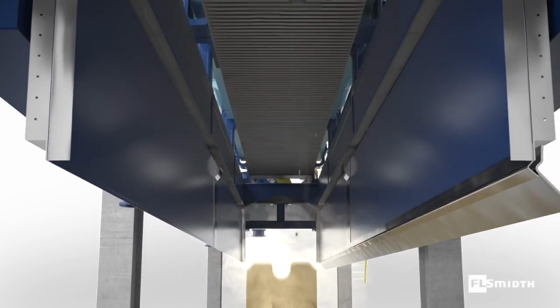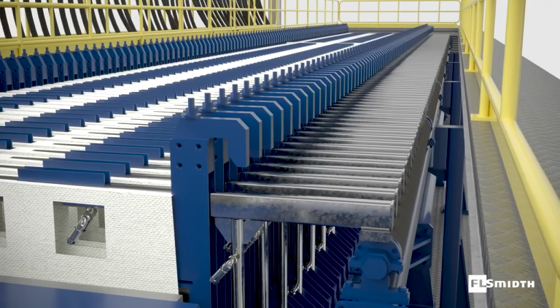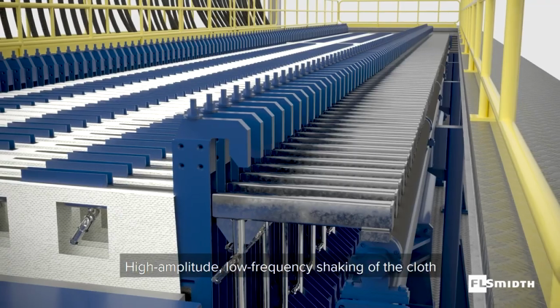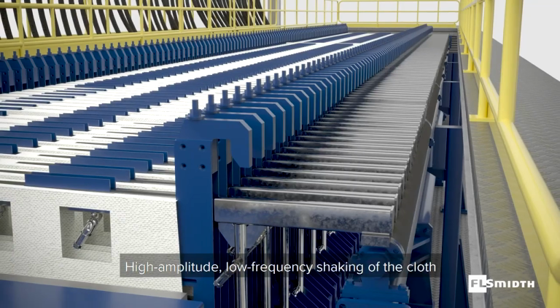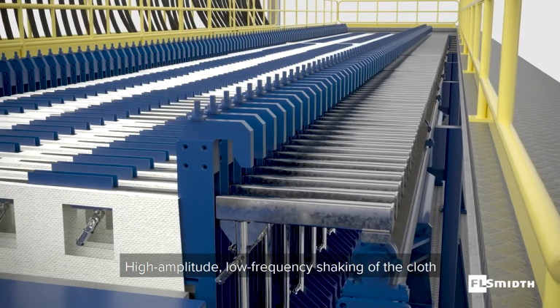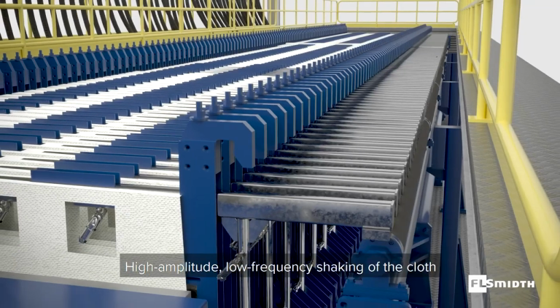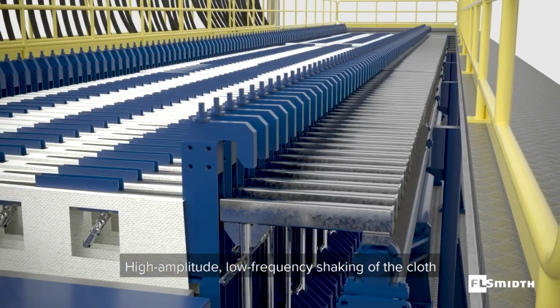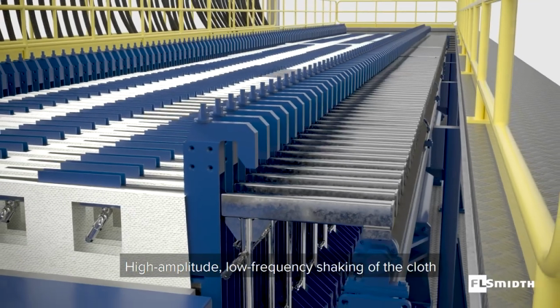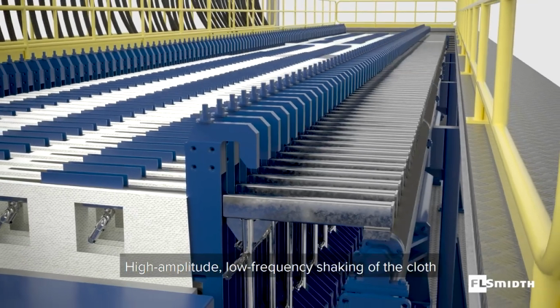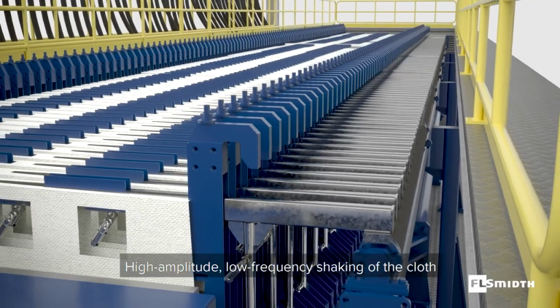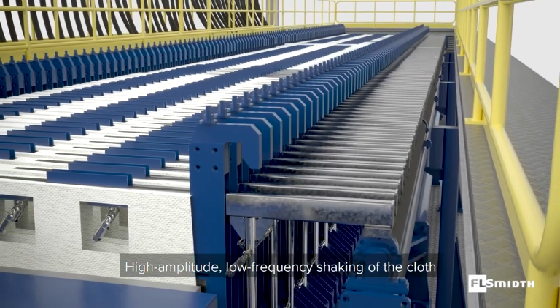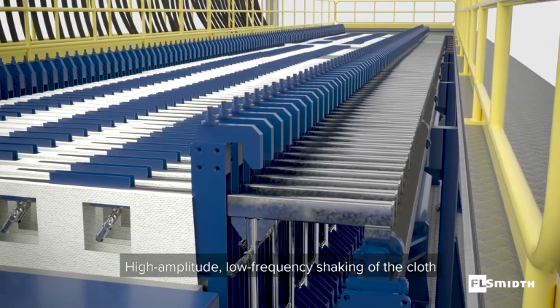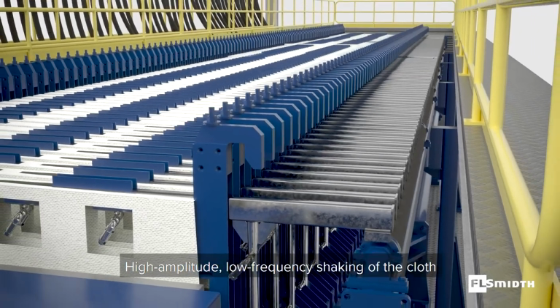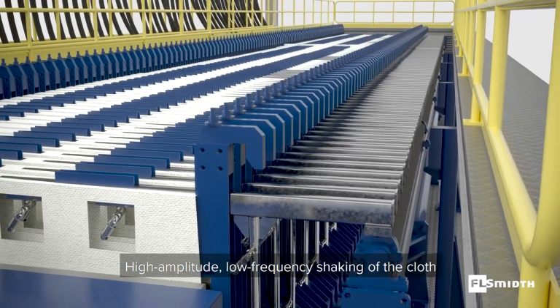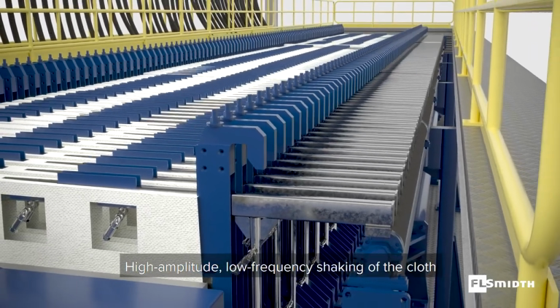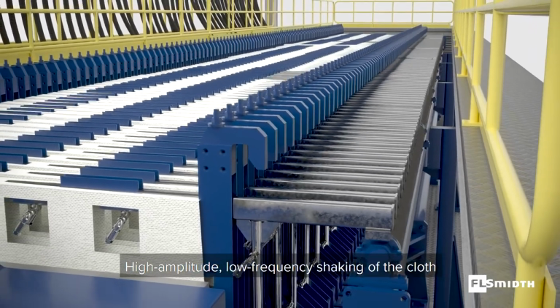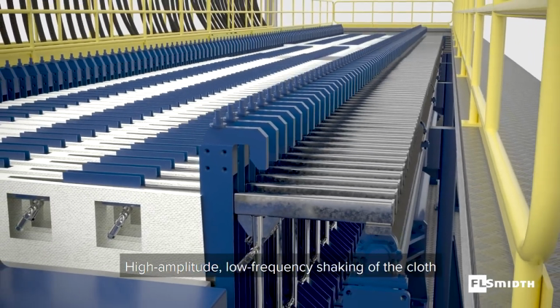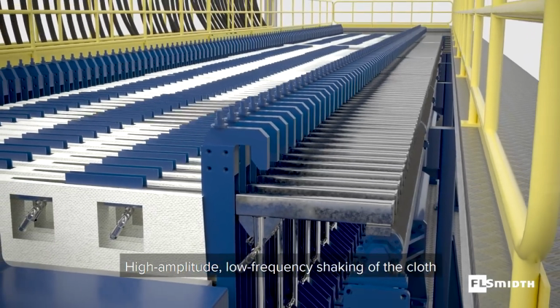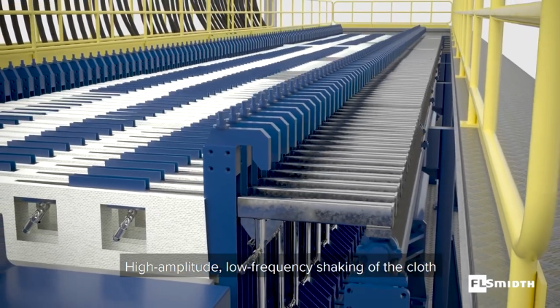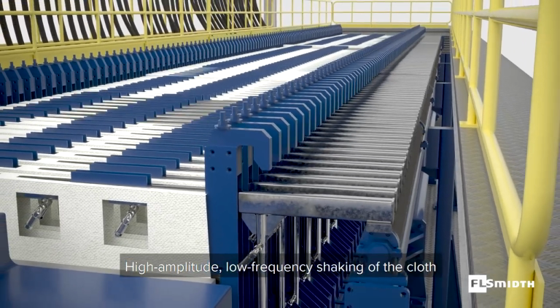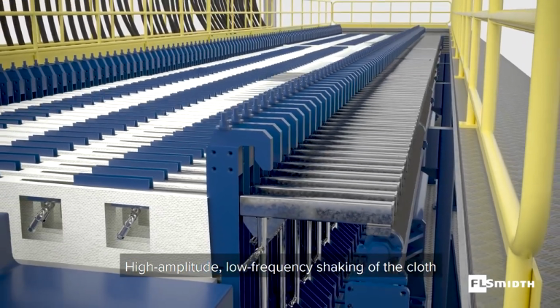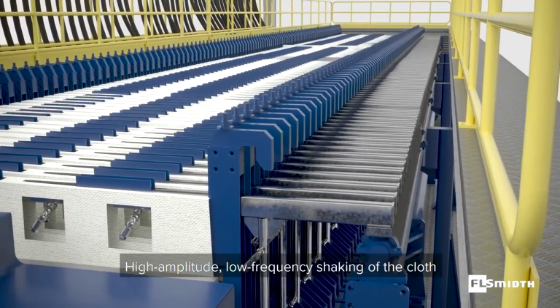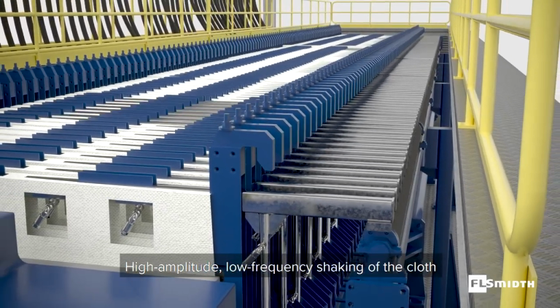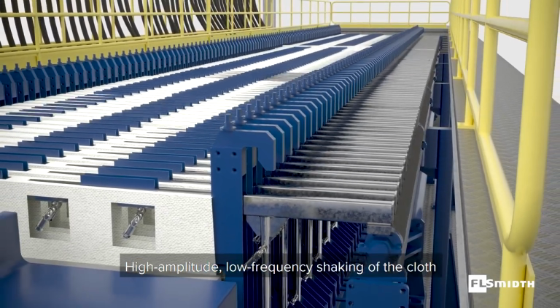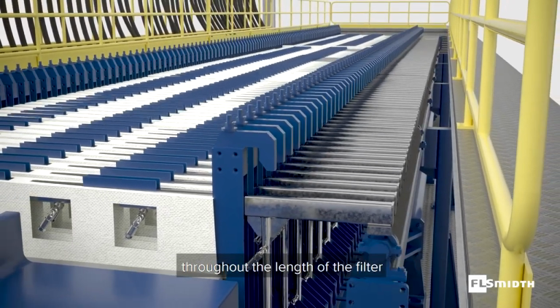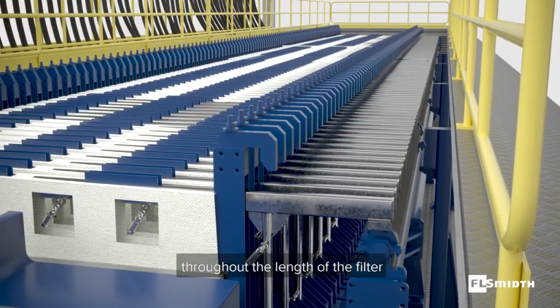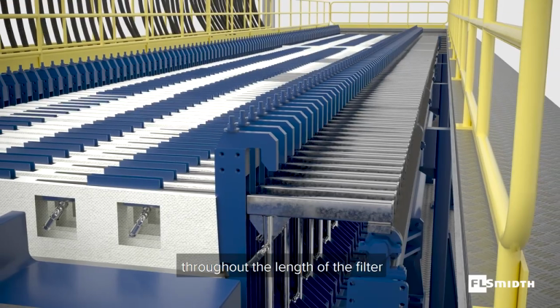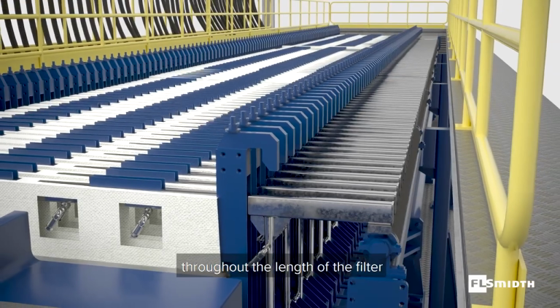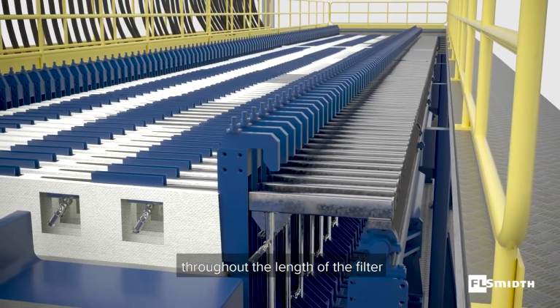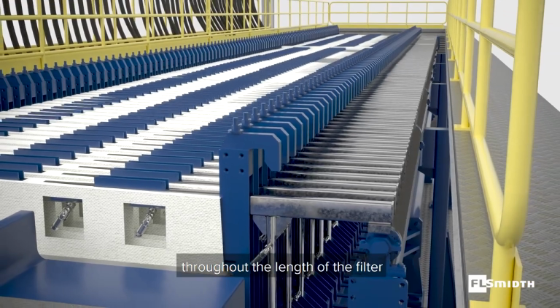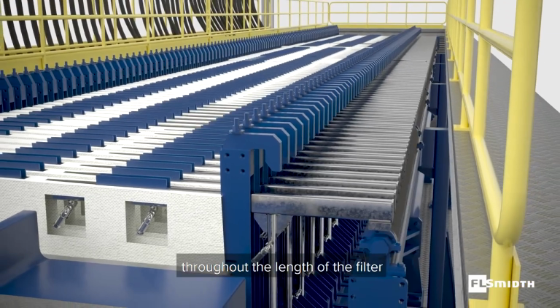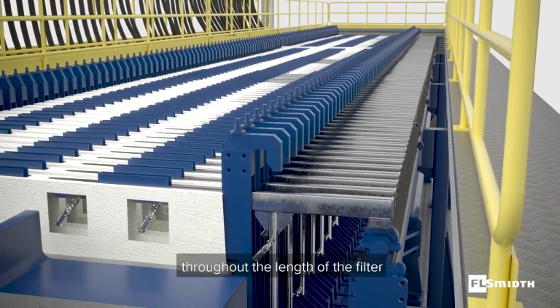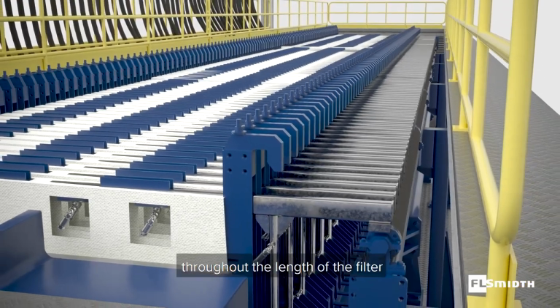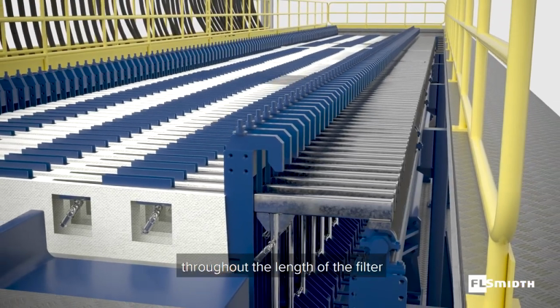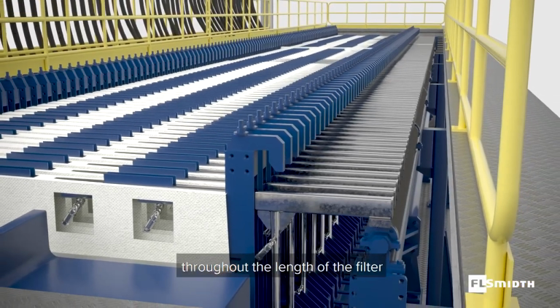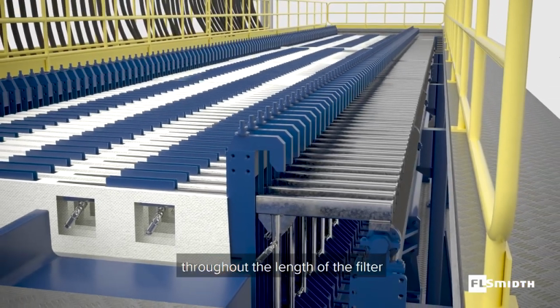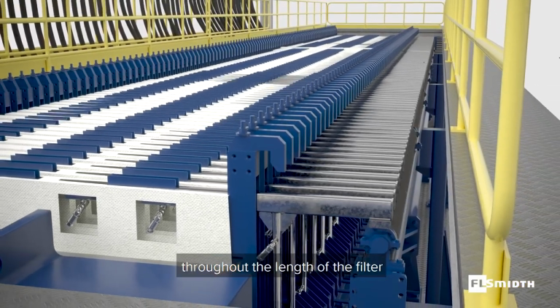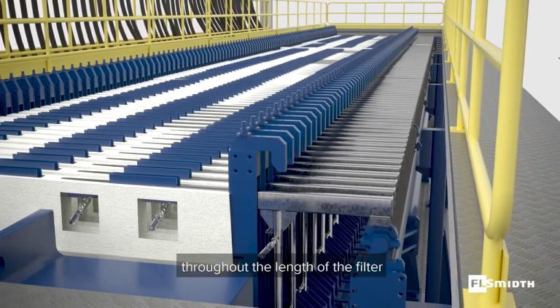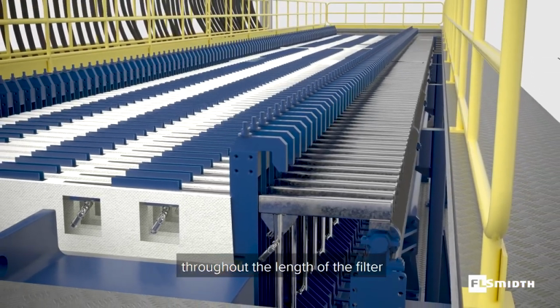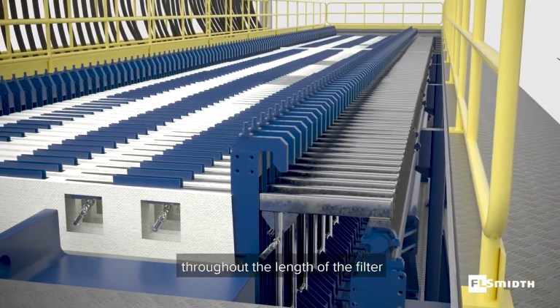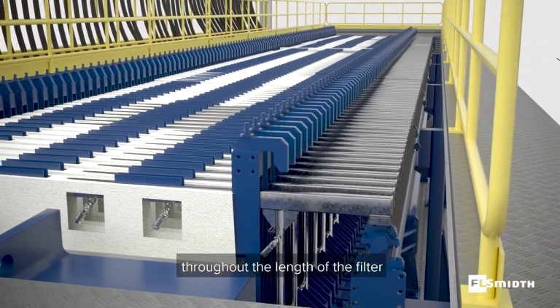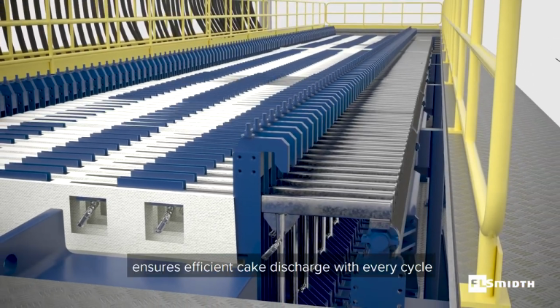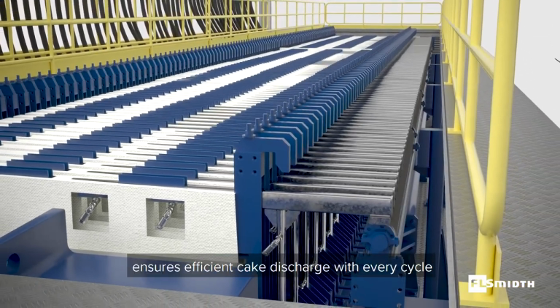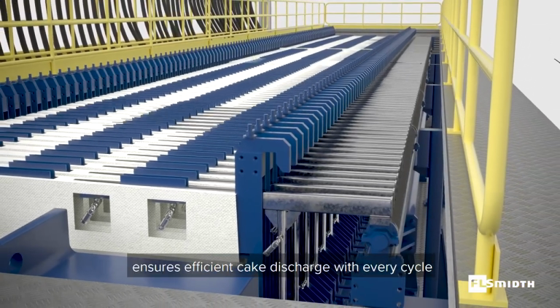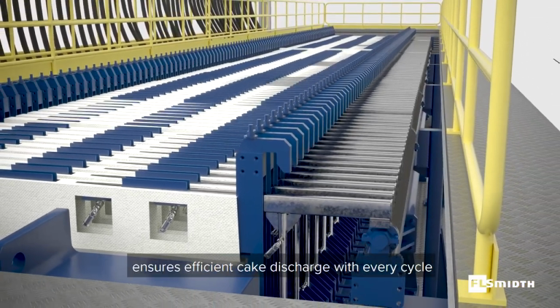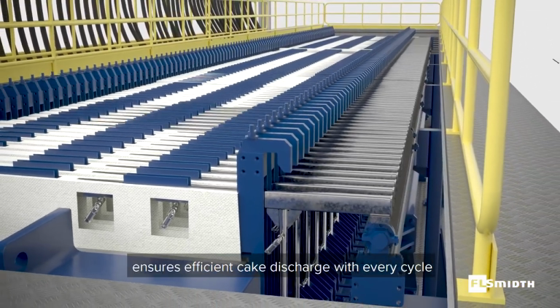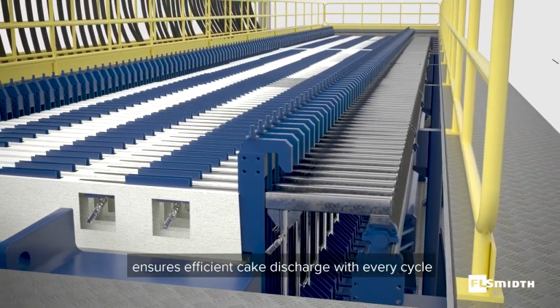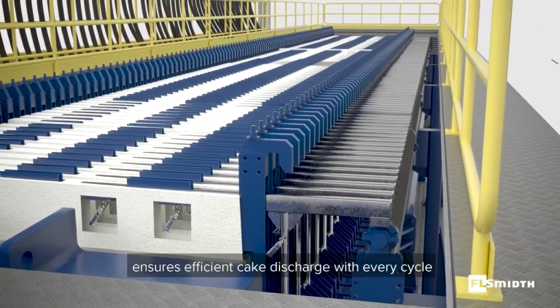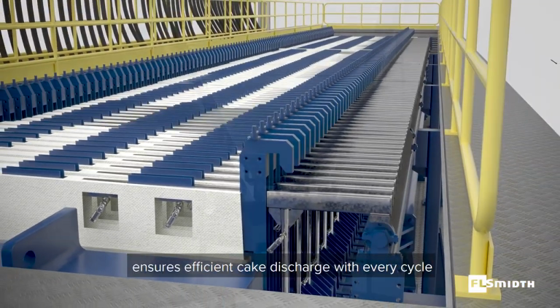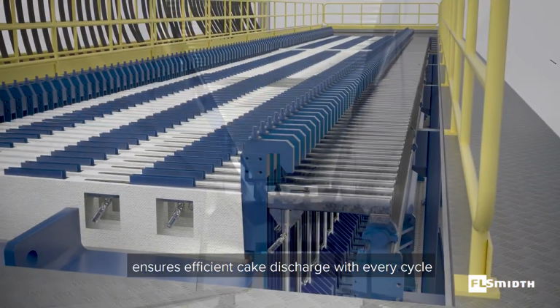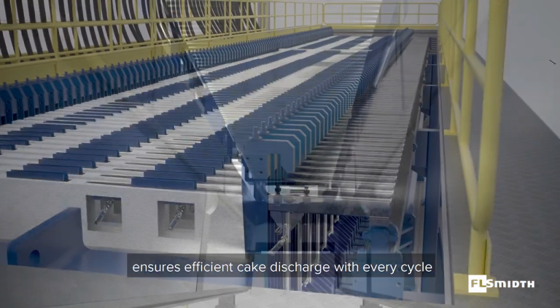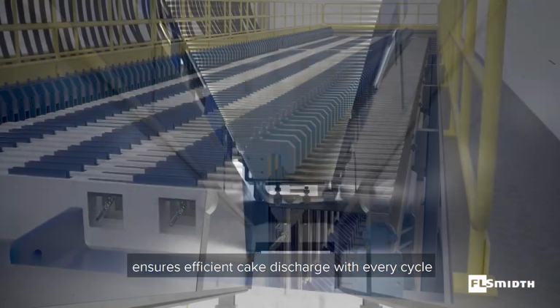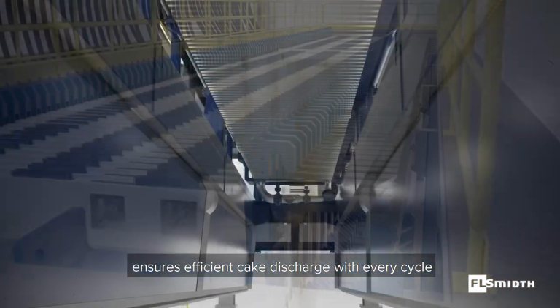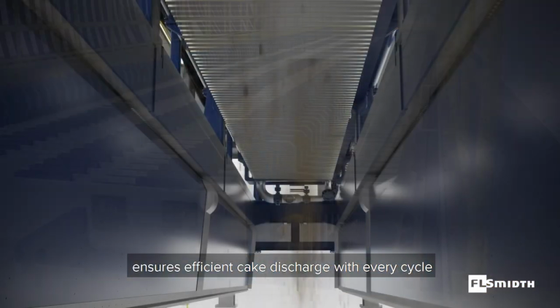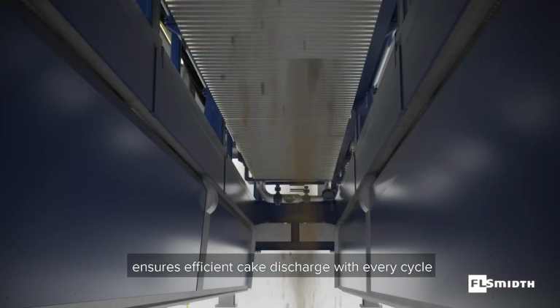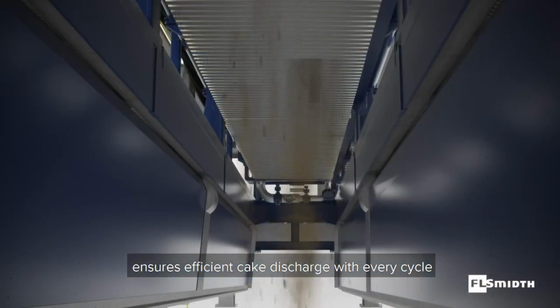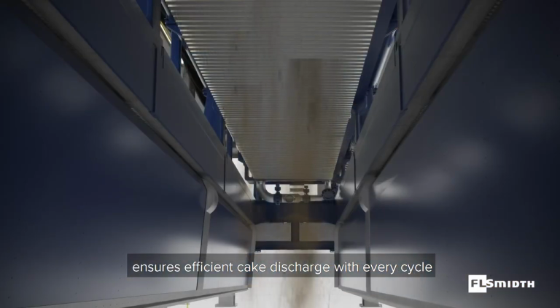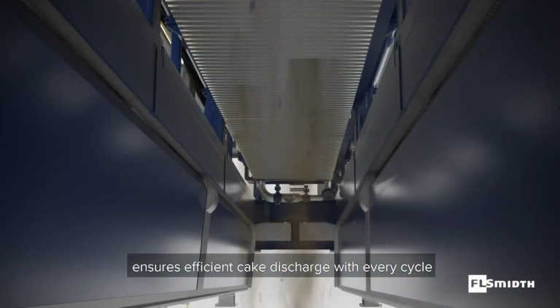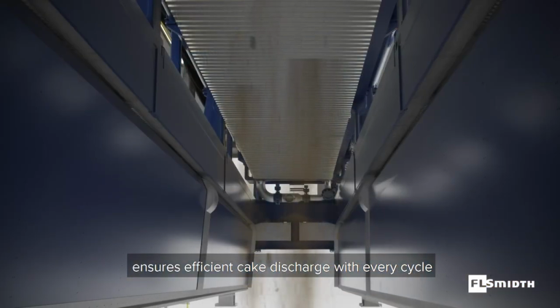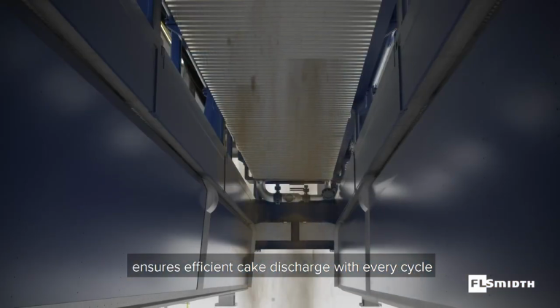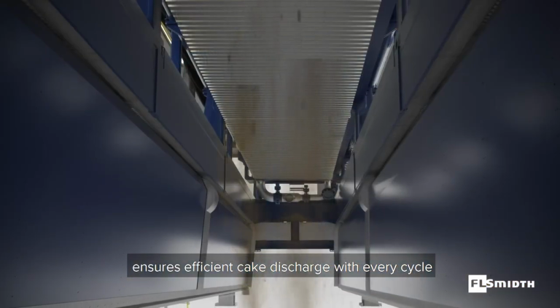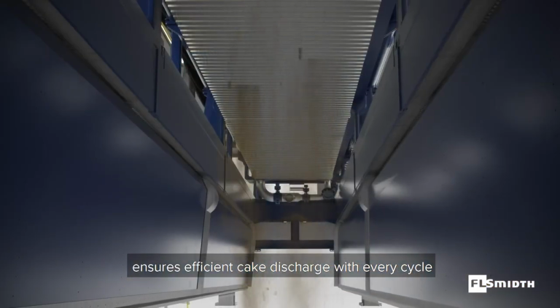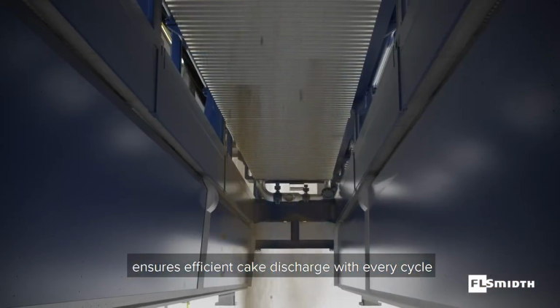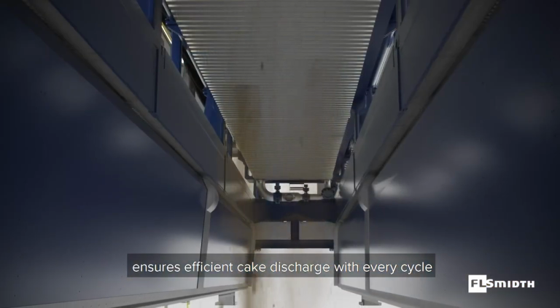High-amplitude, low-frequency shaking of the cloth throughout the length of the filter ensures efficient cake discharge with every cycle.